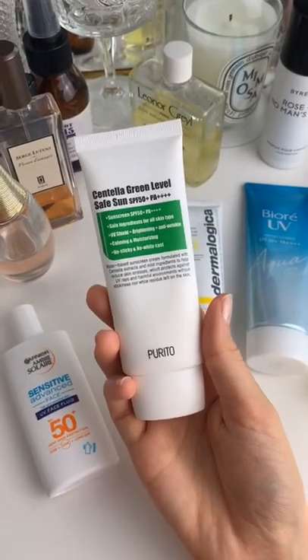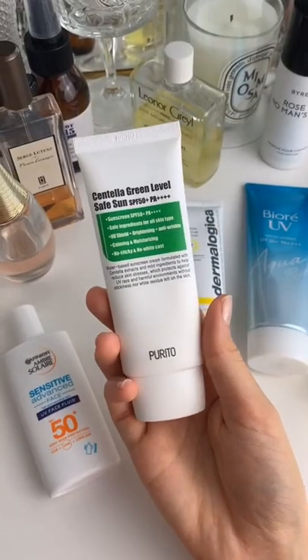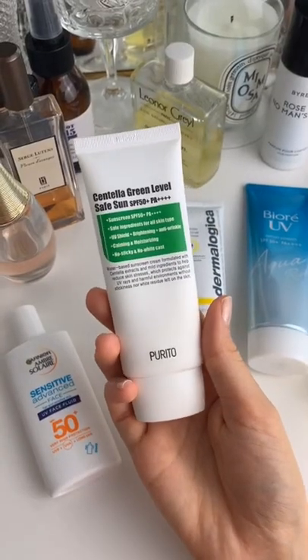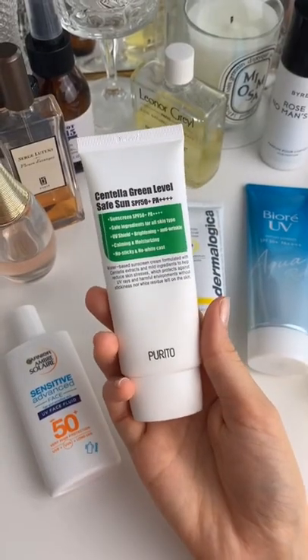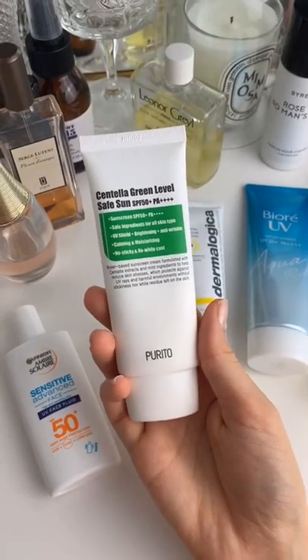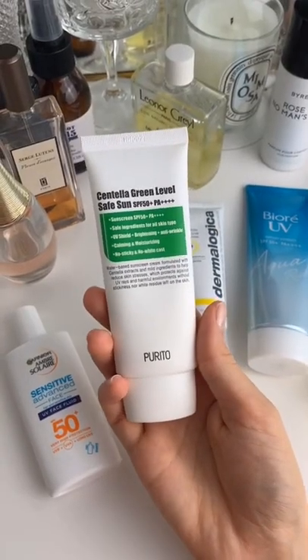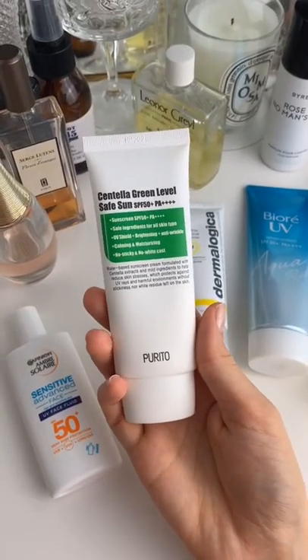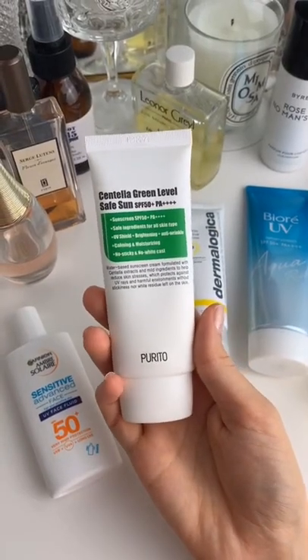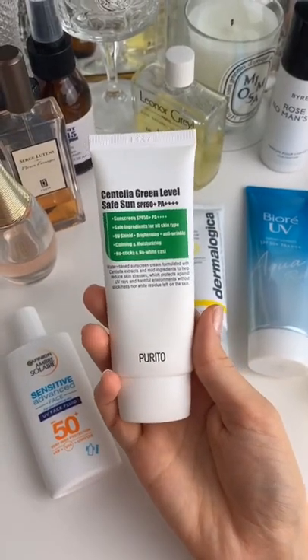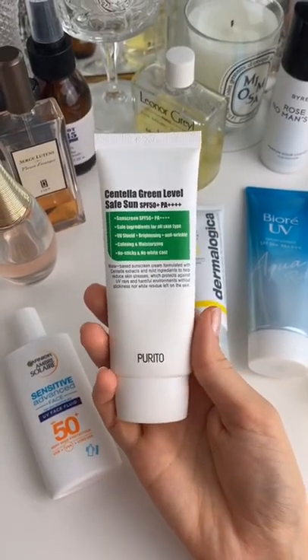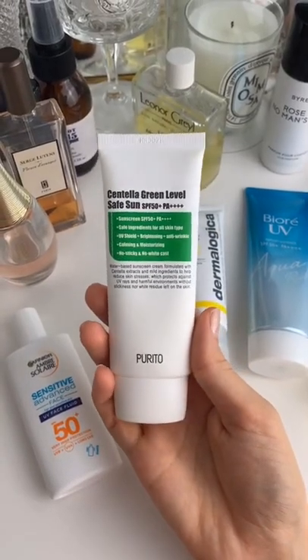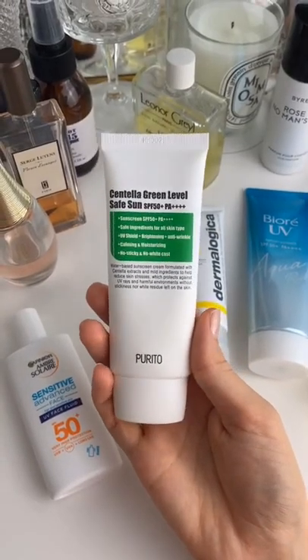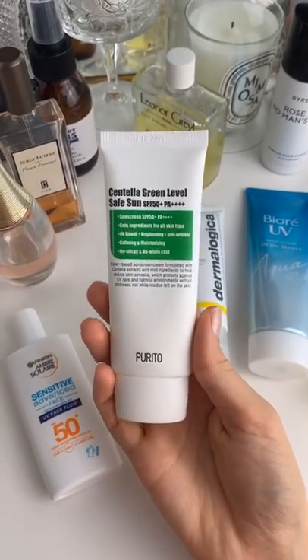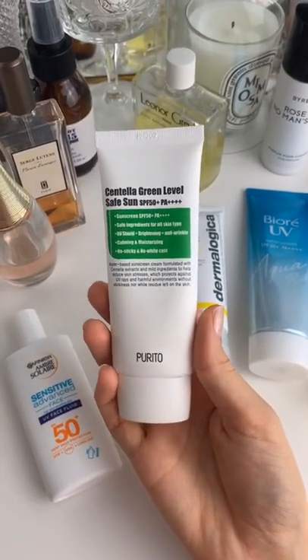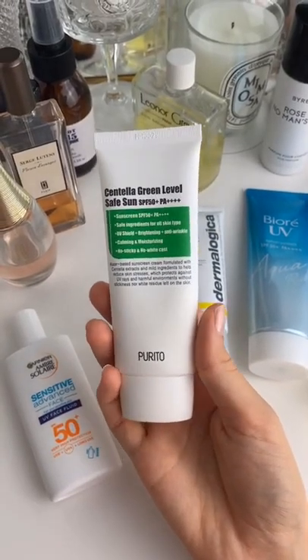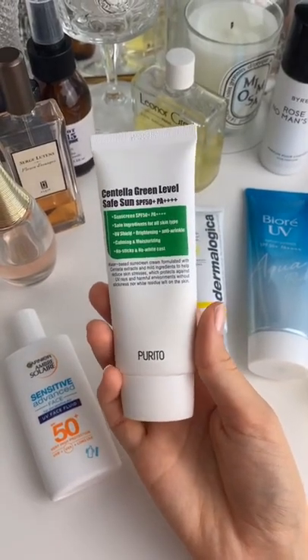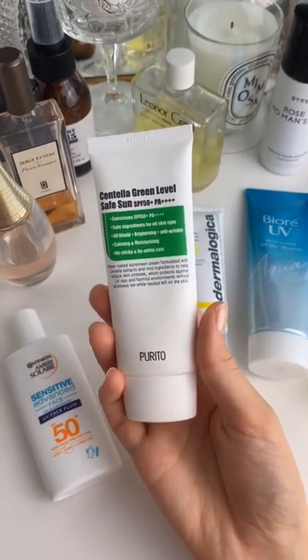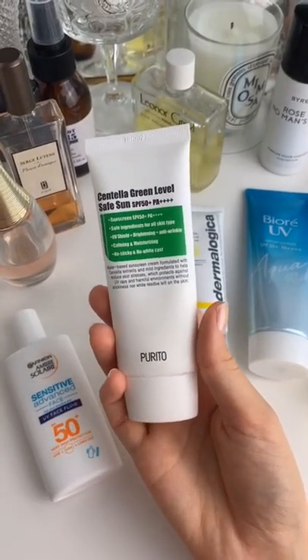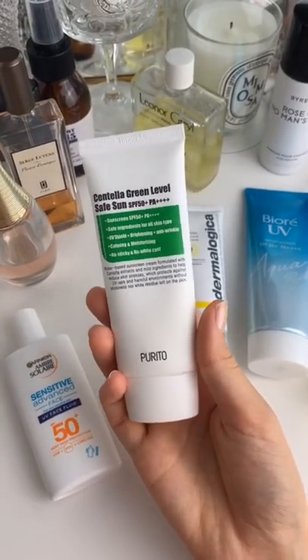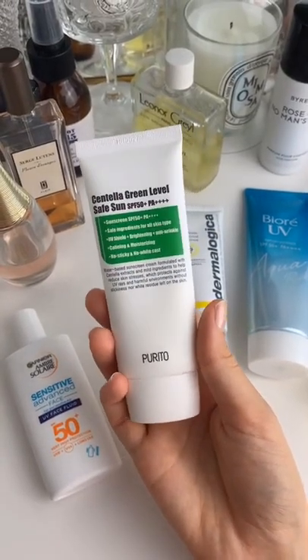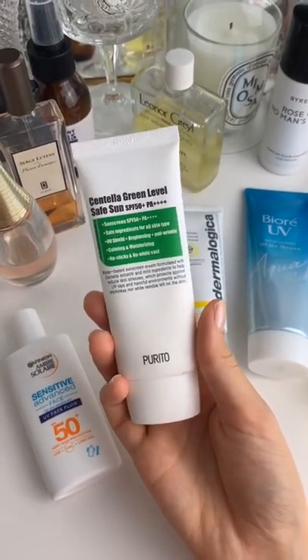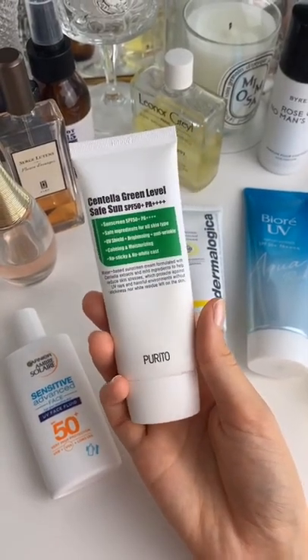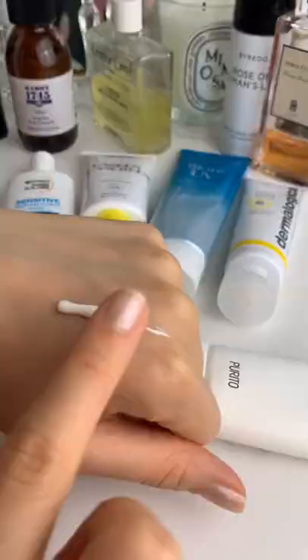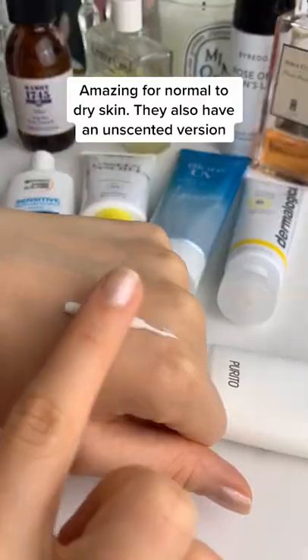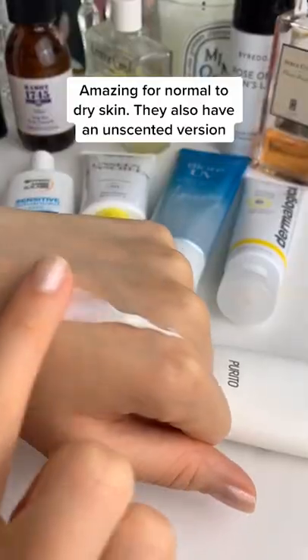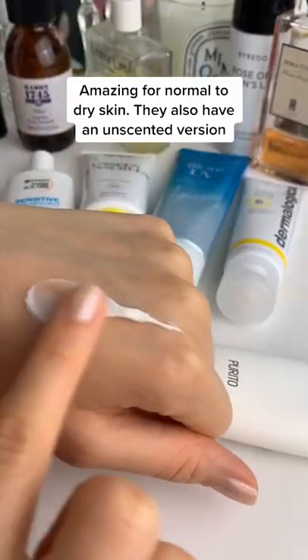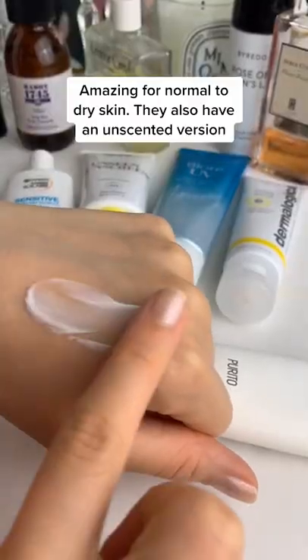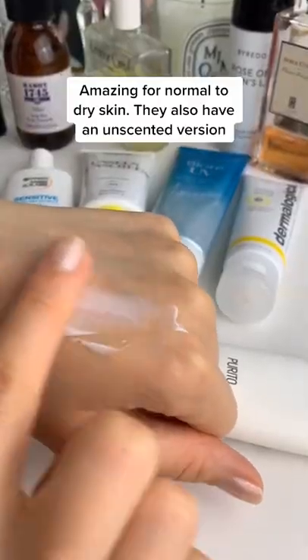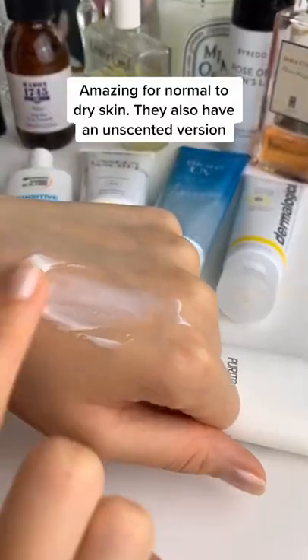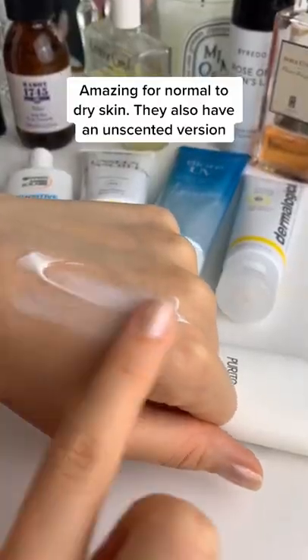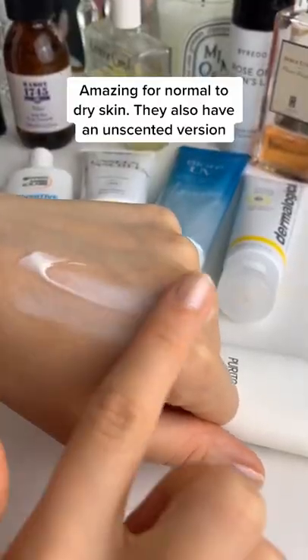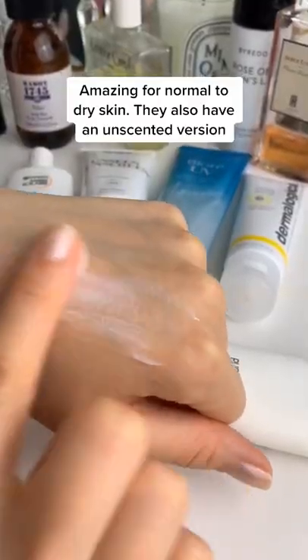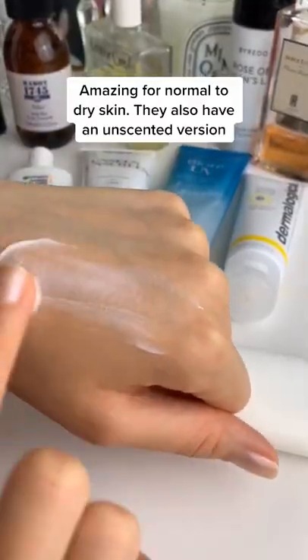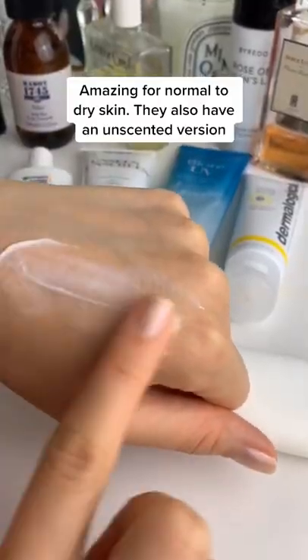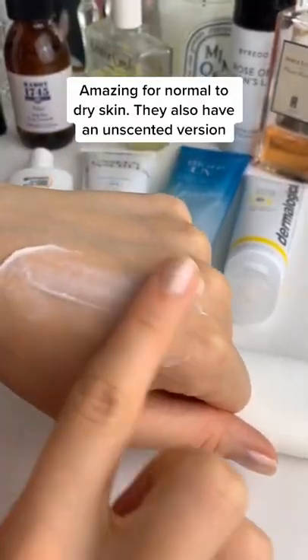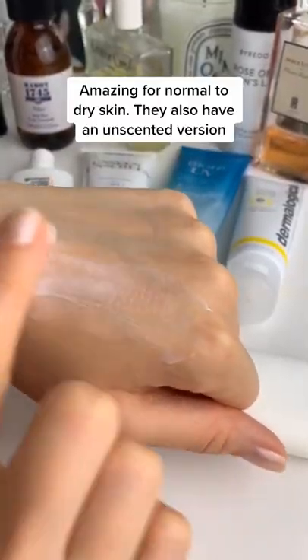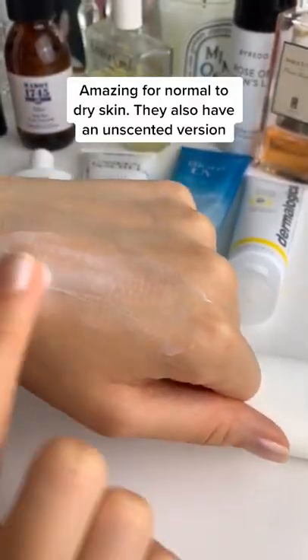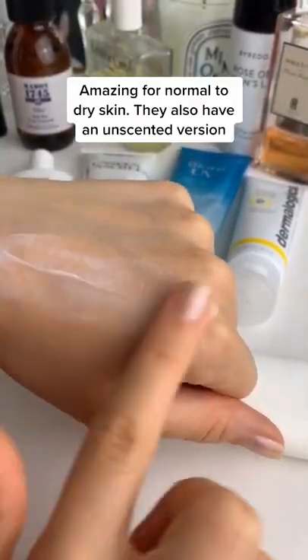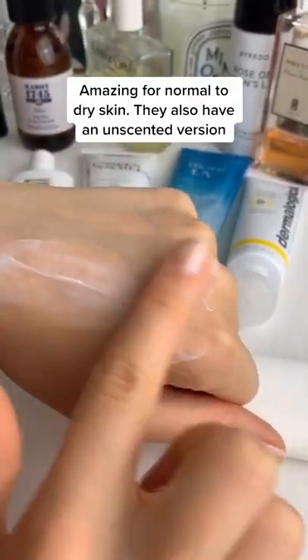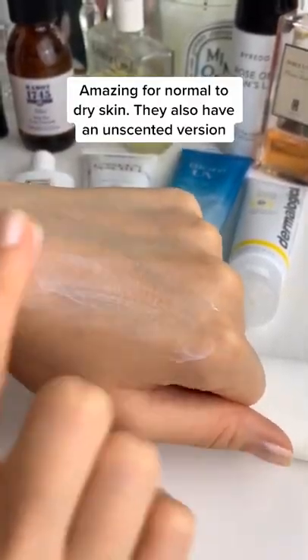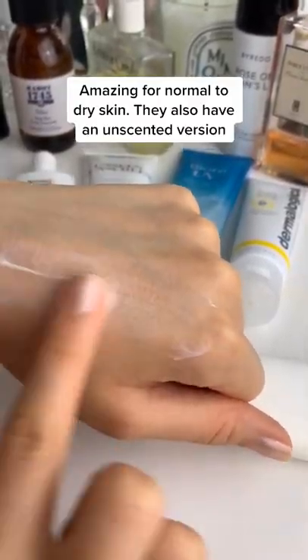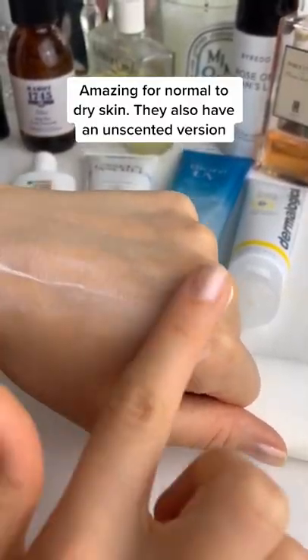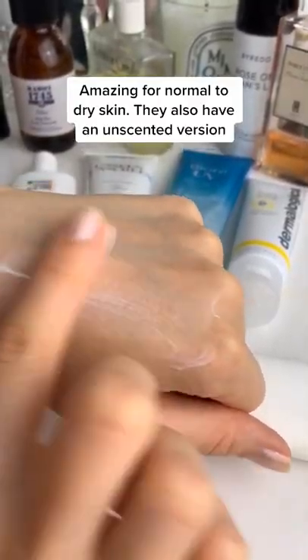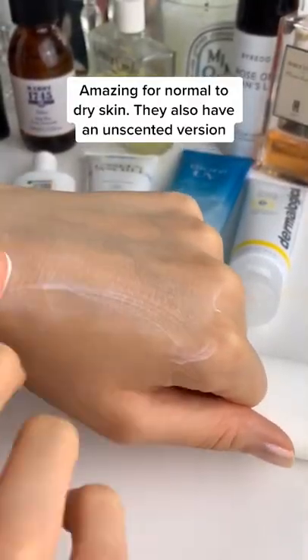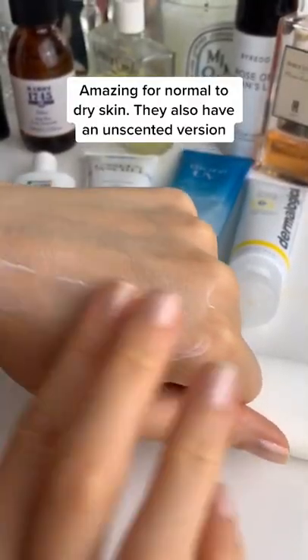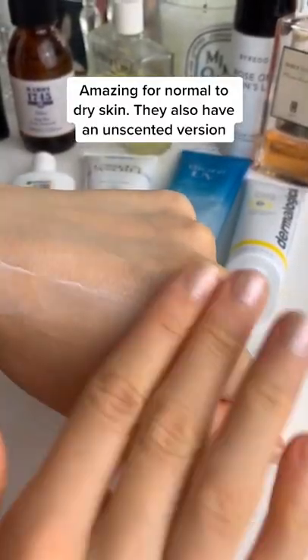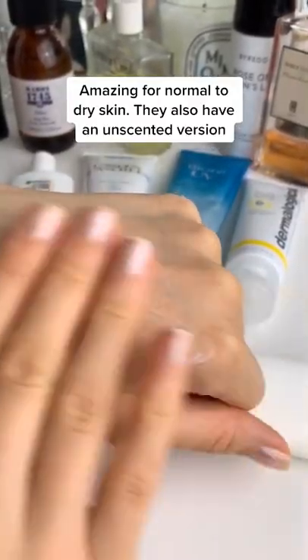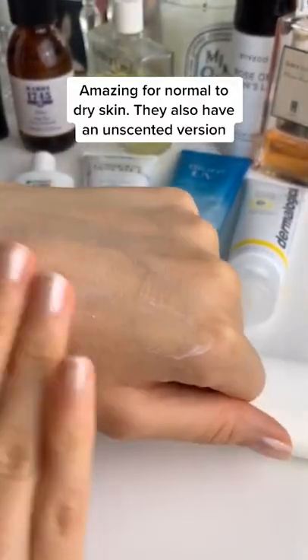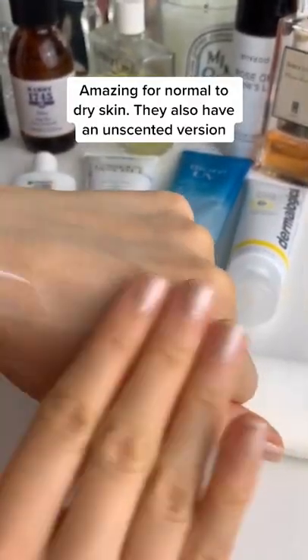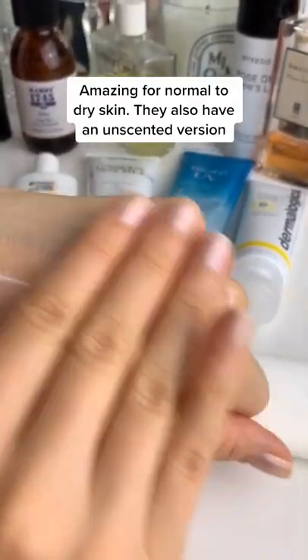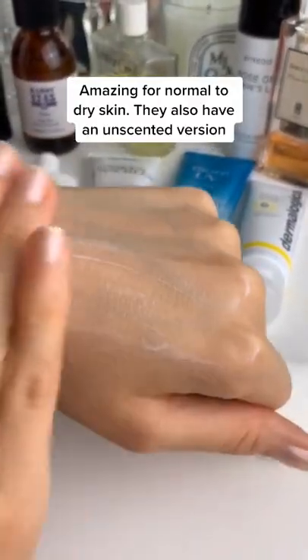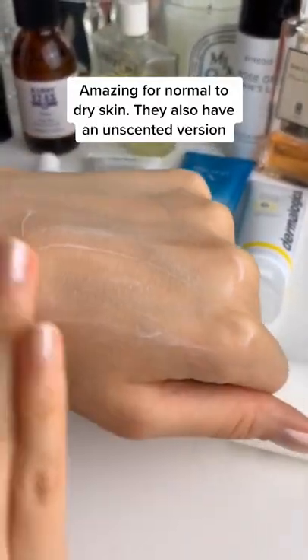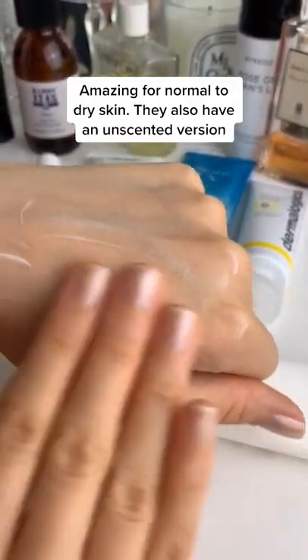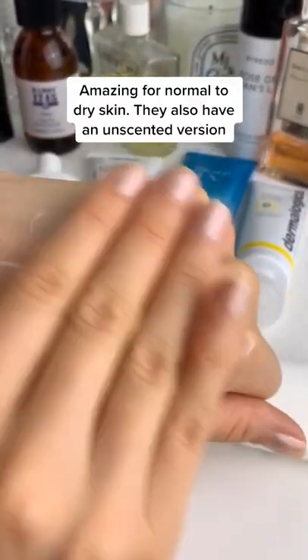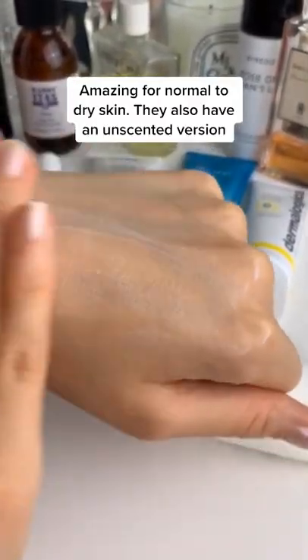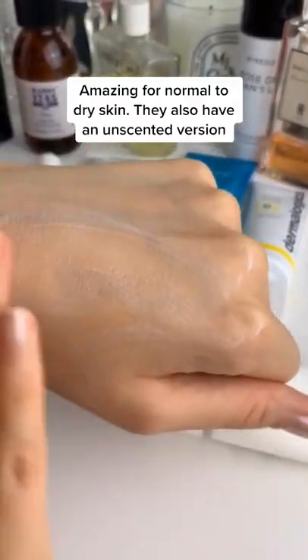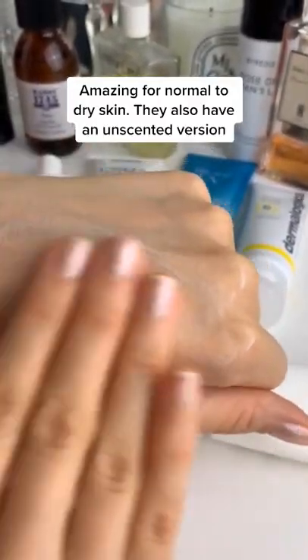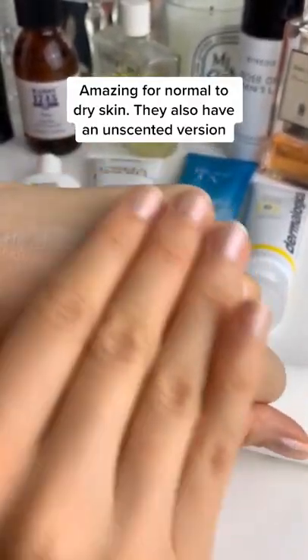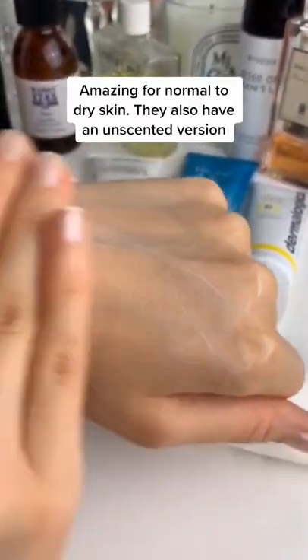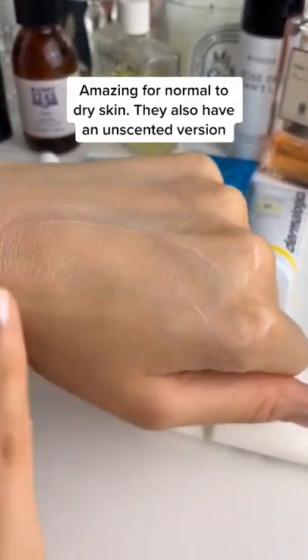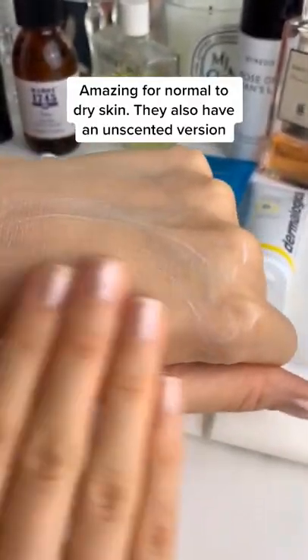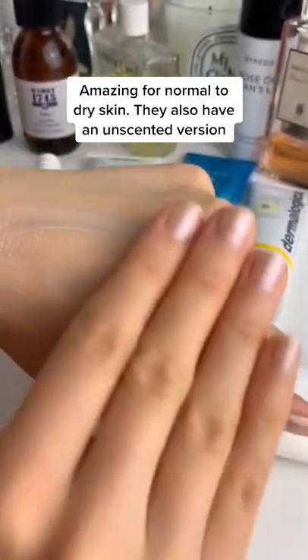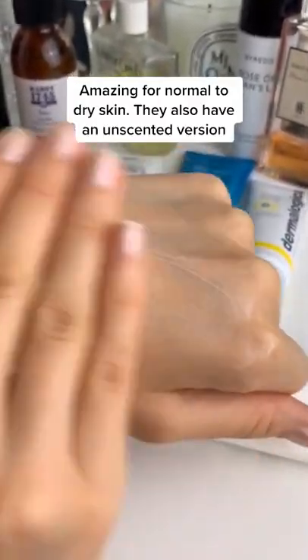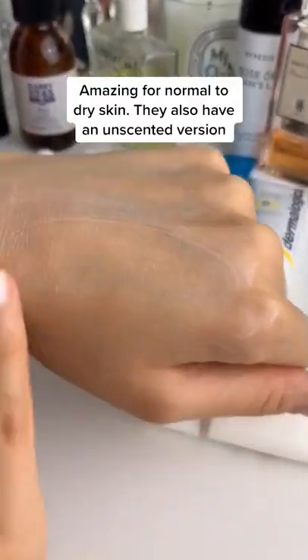This one is one of my favourites from Perito. It's more for drier days or people with dry skin and it is again invisible on the skin.